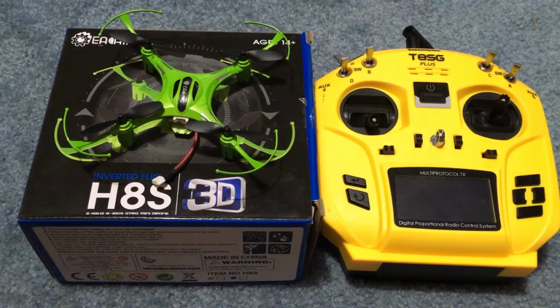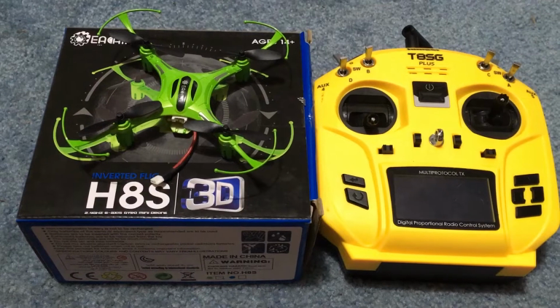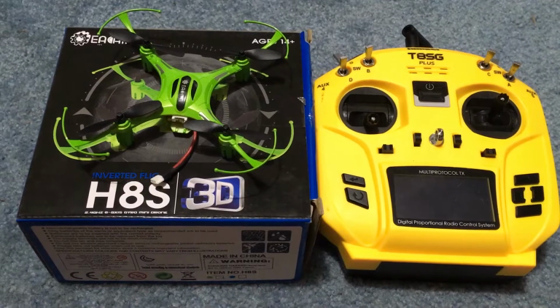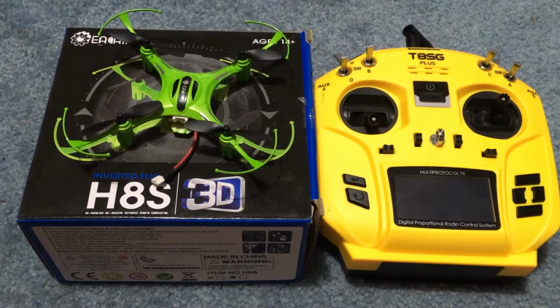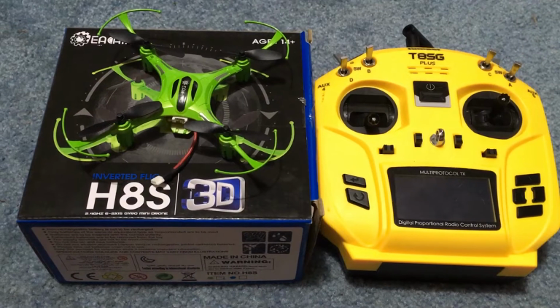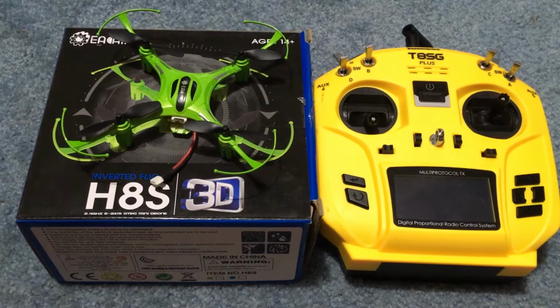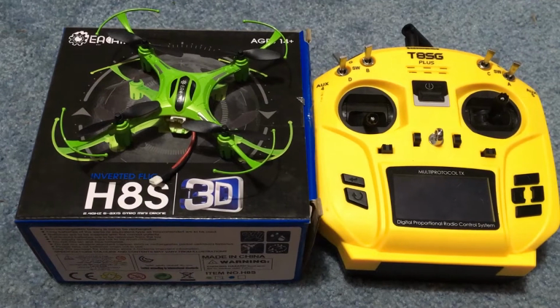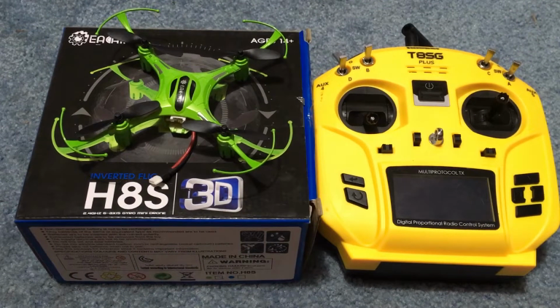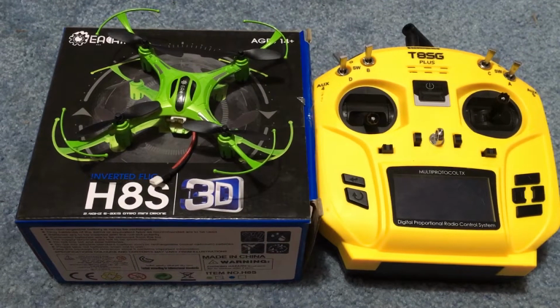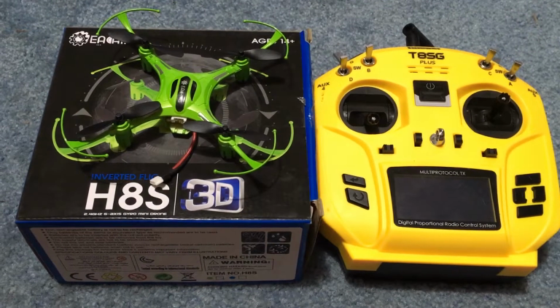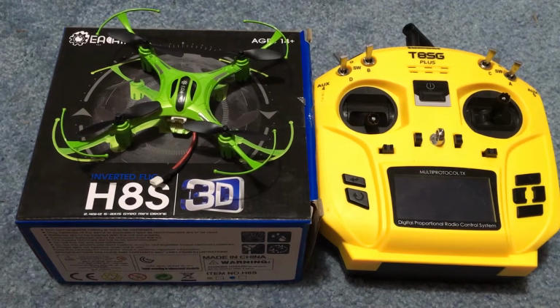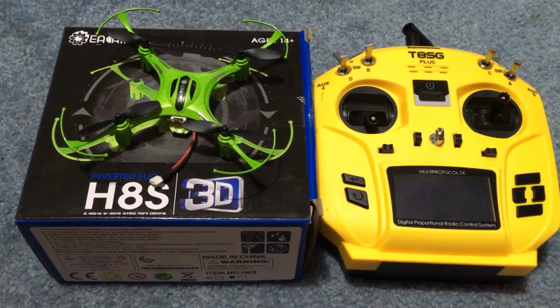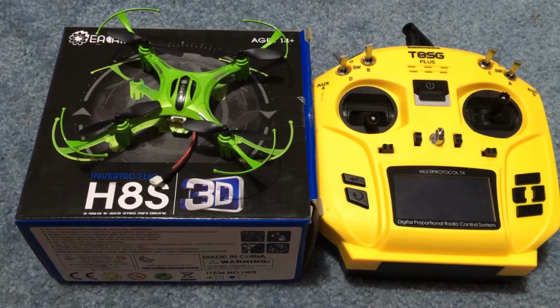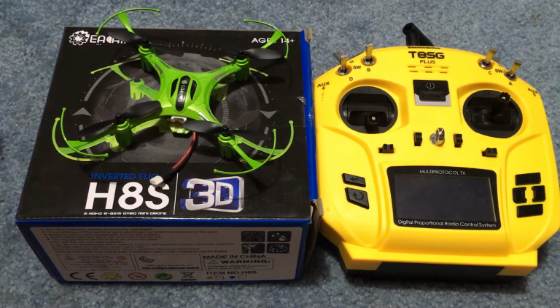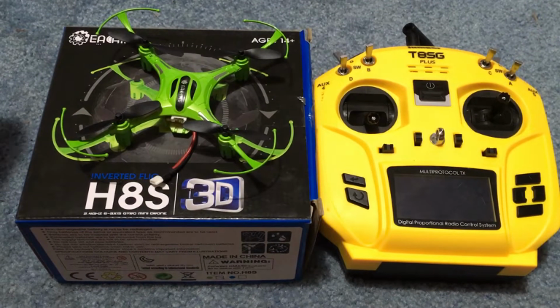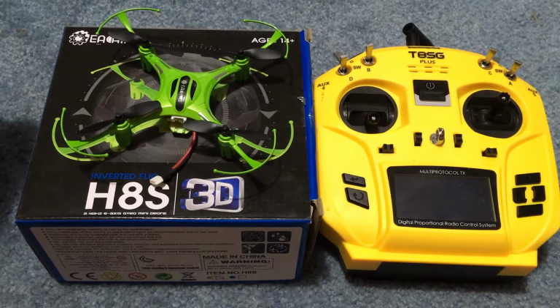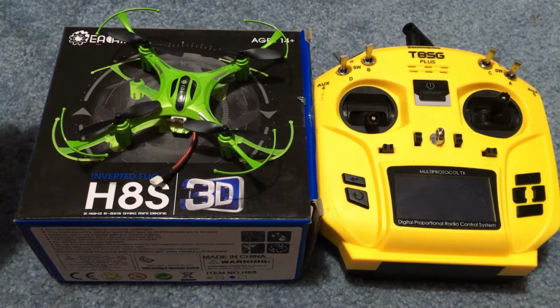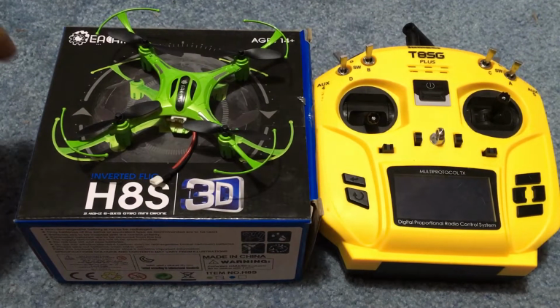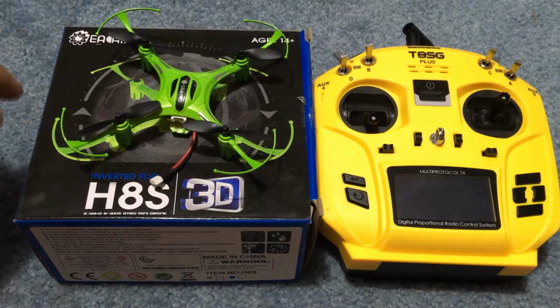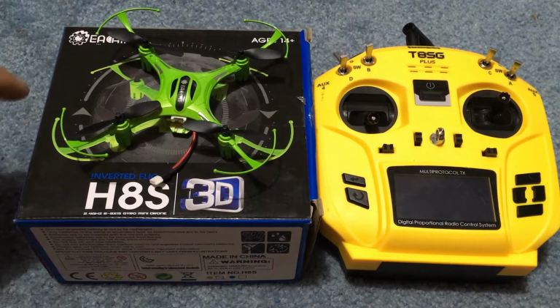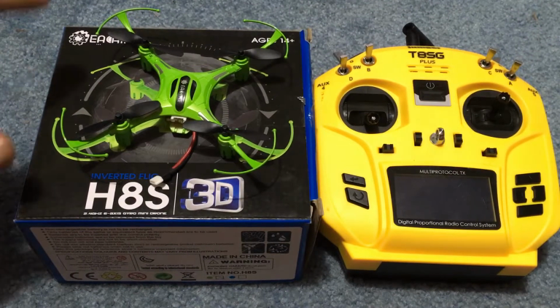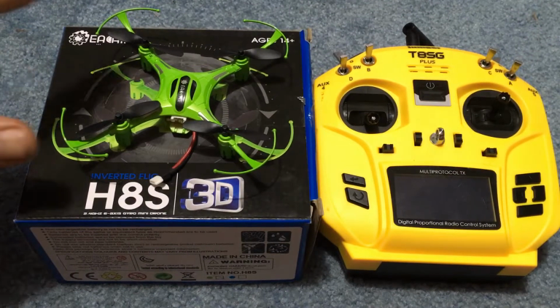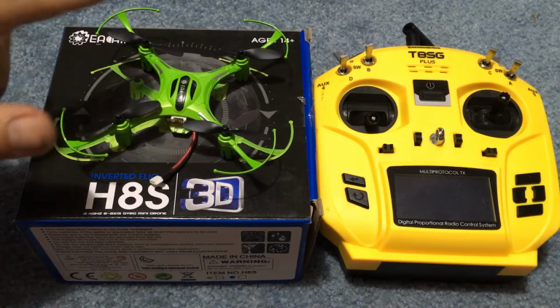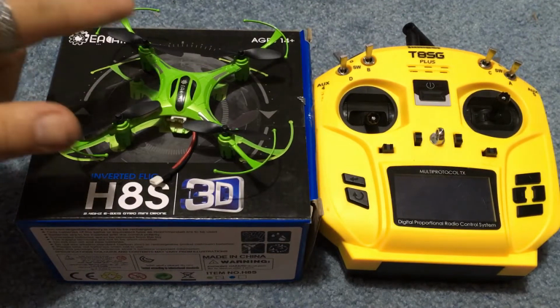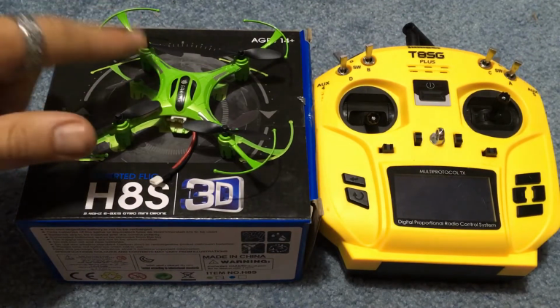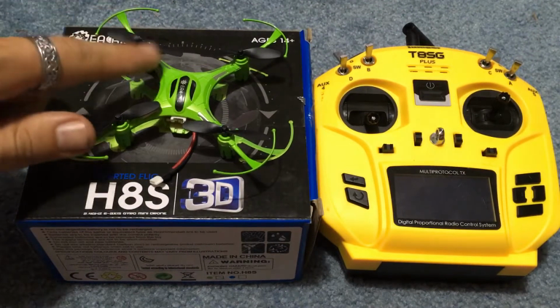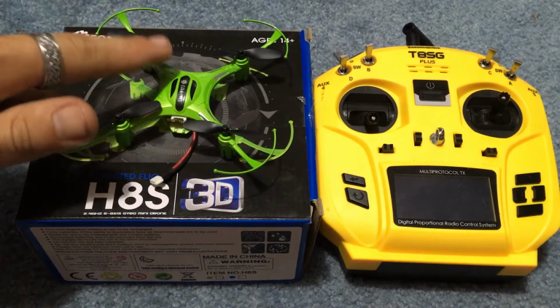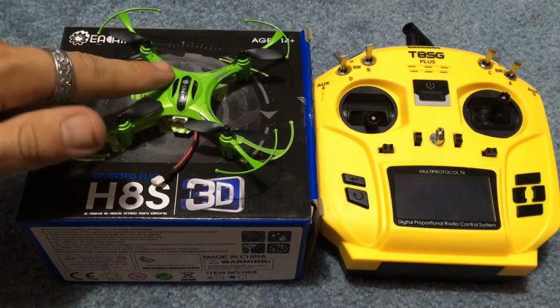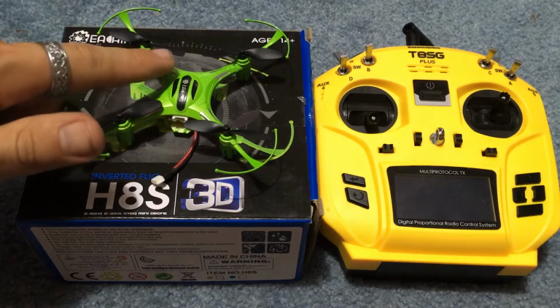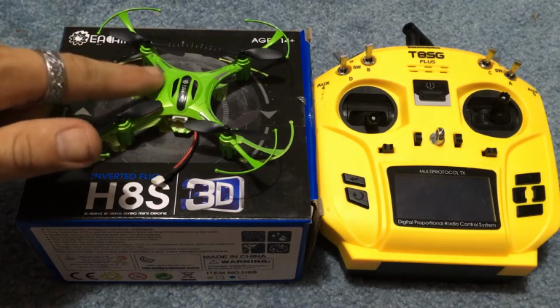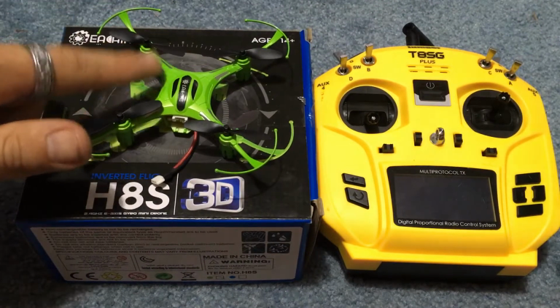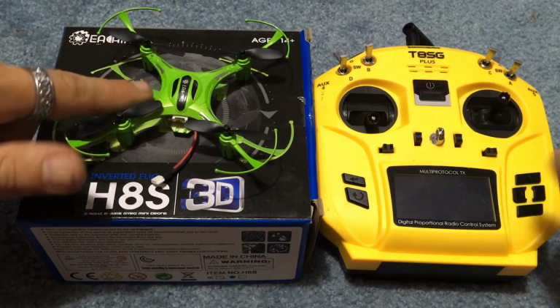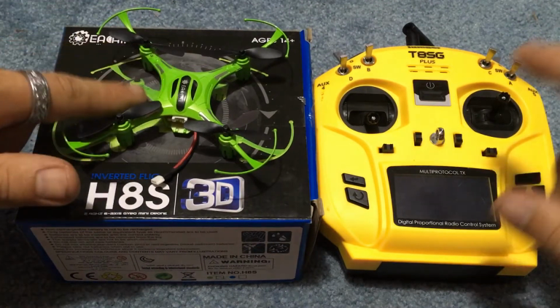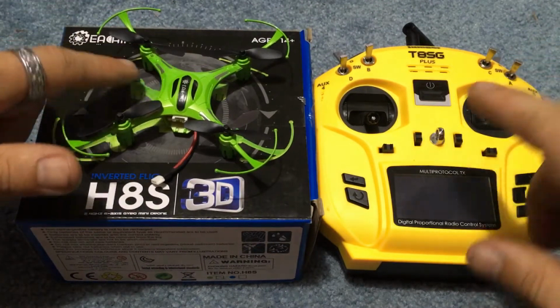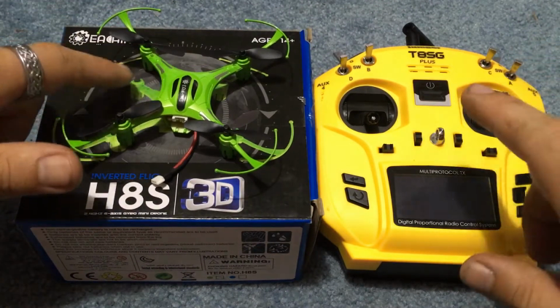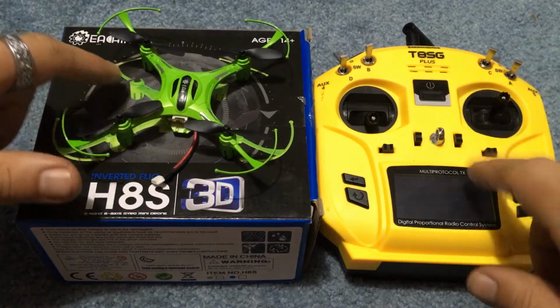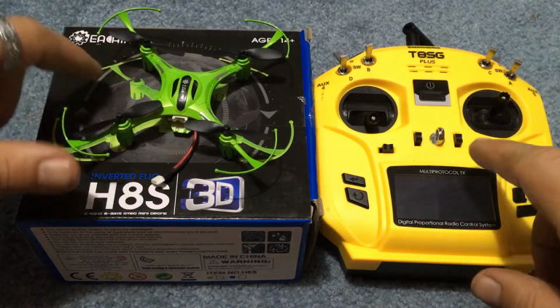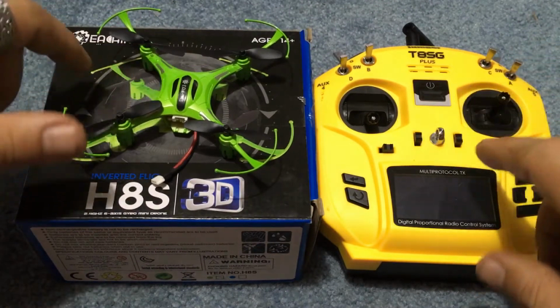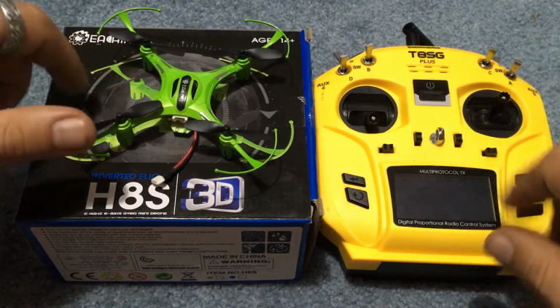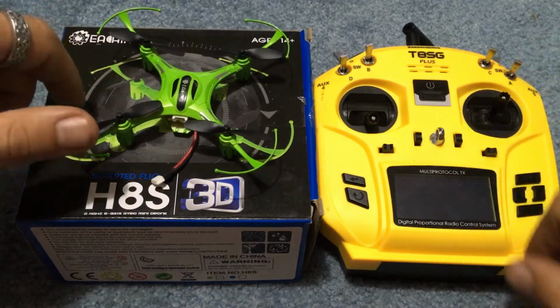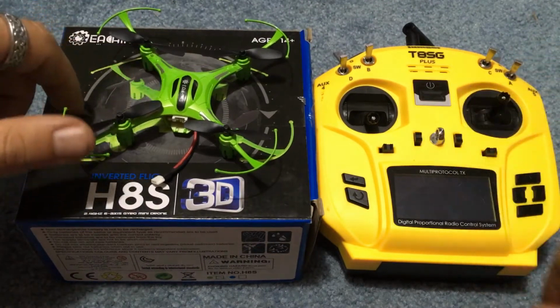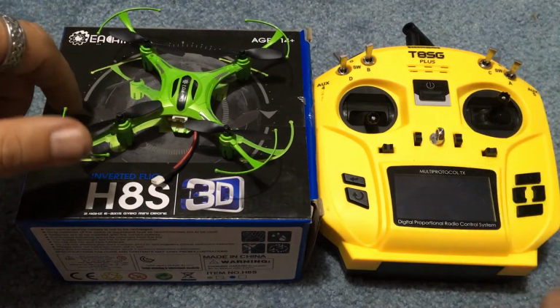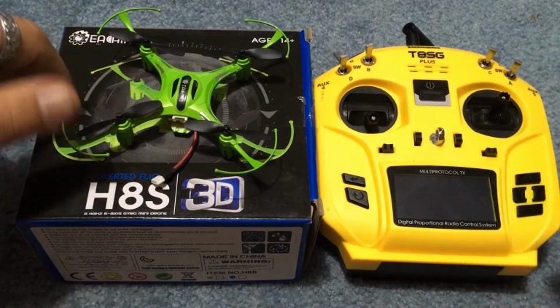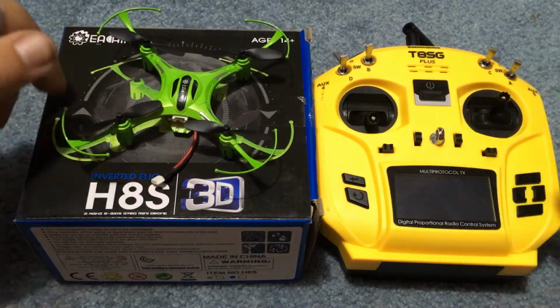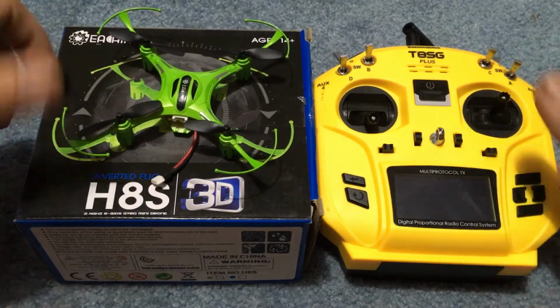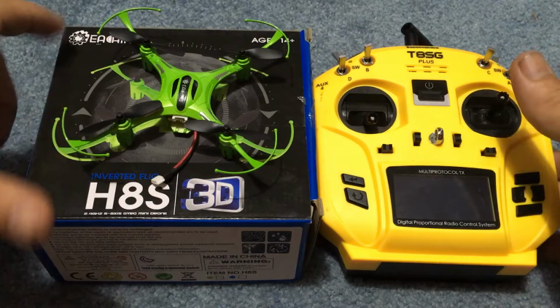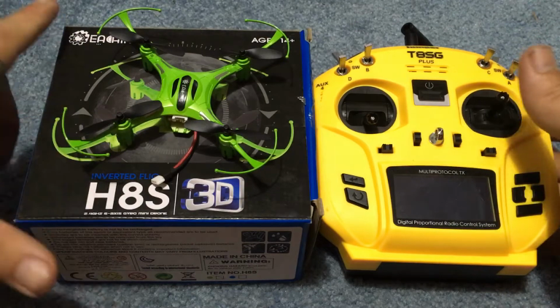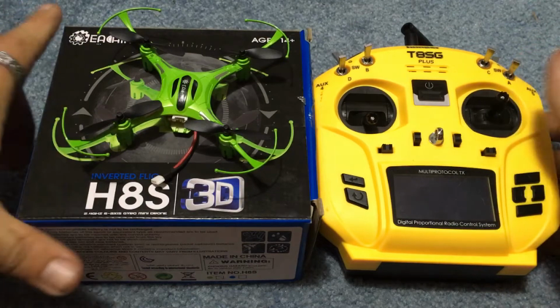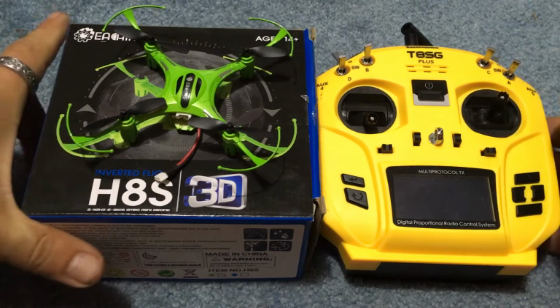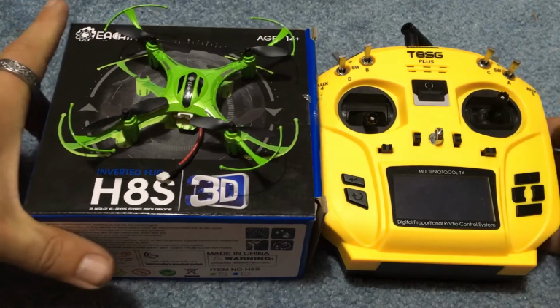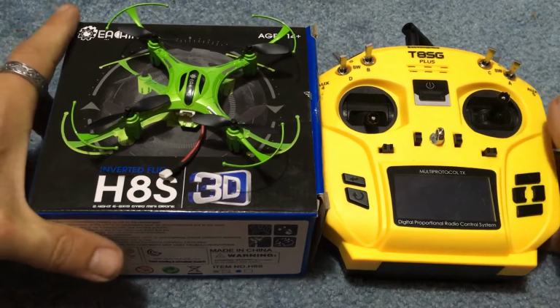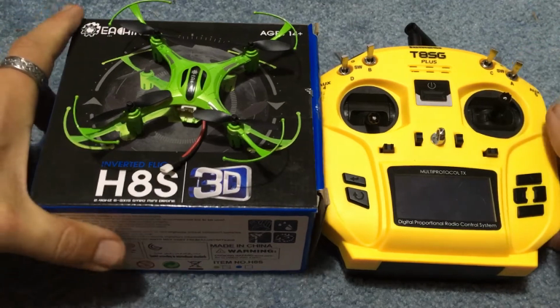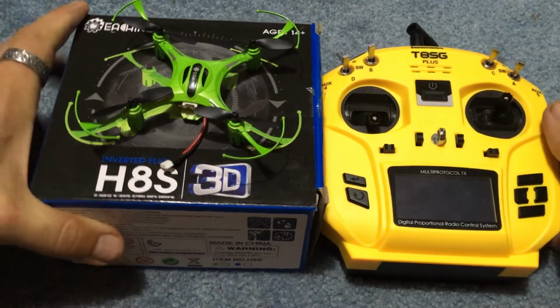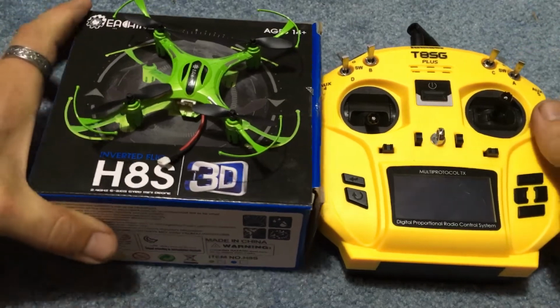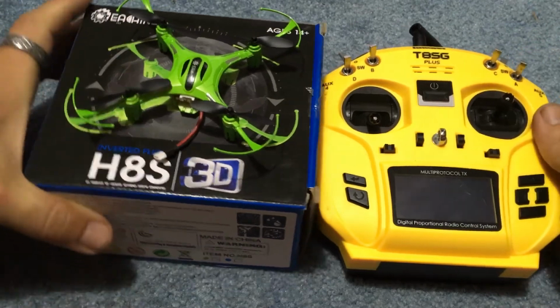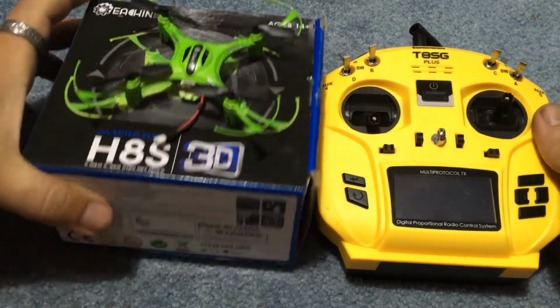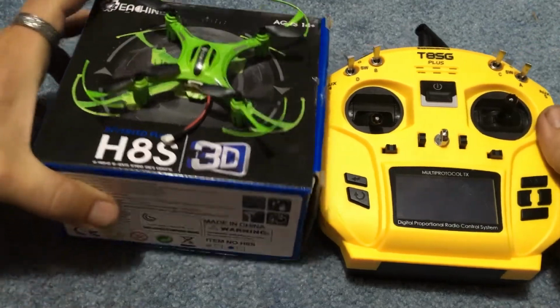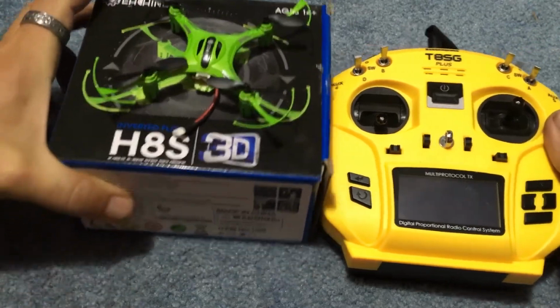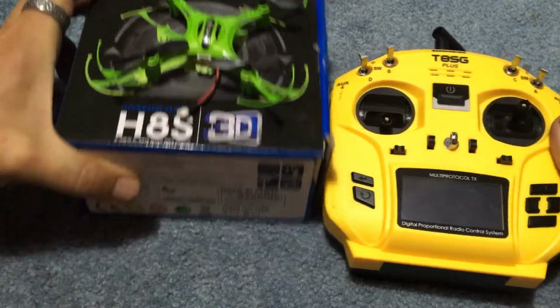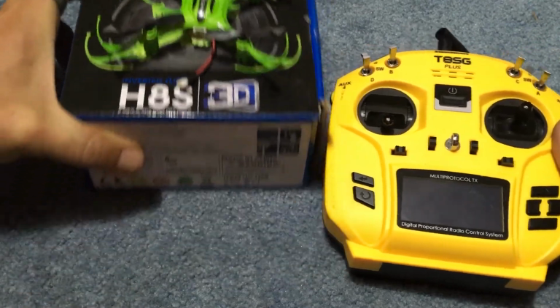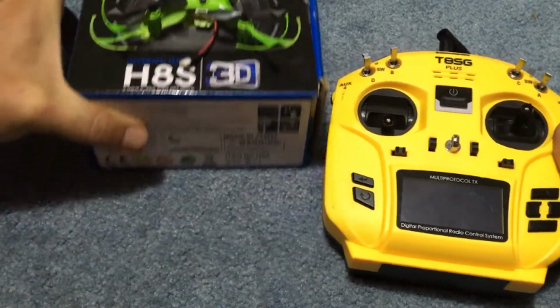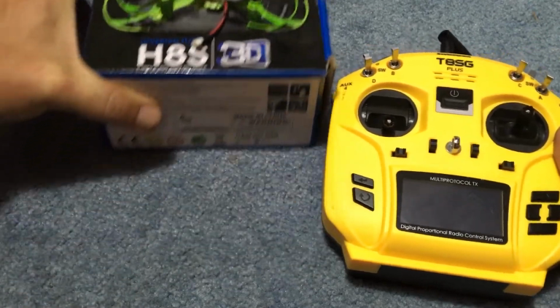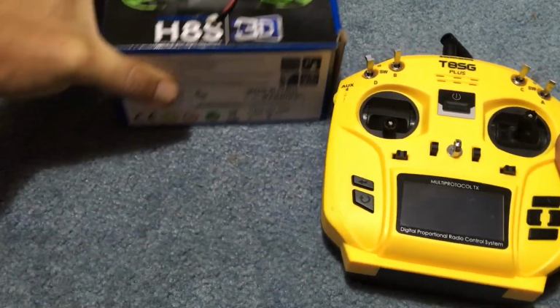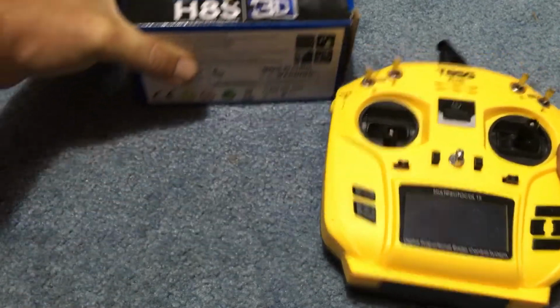J-Drone here. What's going on guys? We are going to try to bind another drone to the Jumper transmitter, so I'll show you how to set this up.